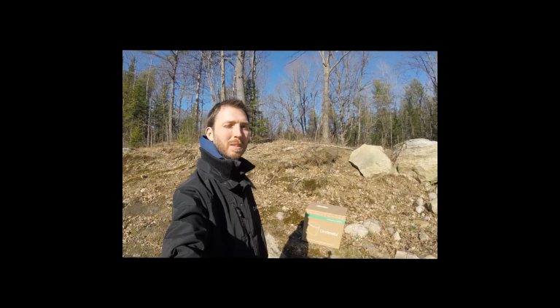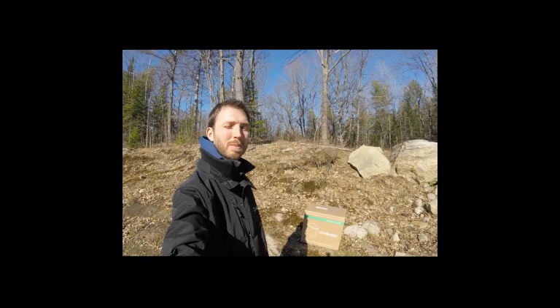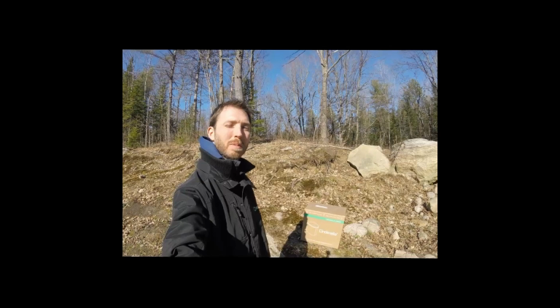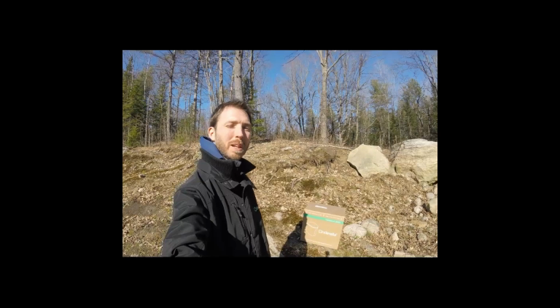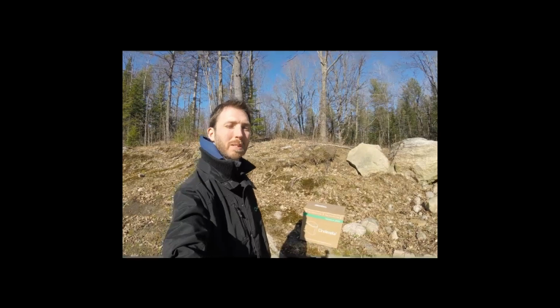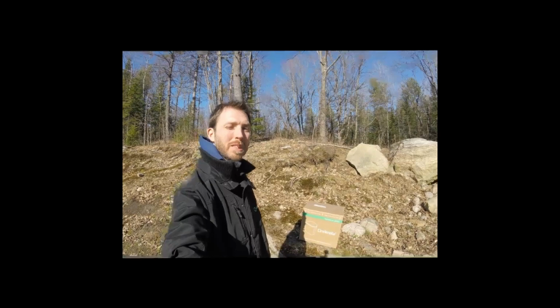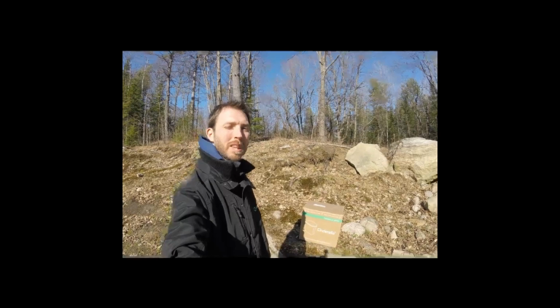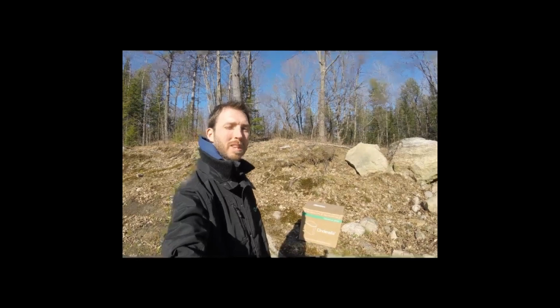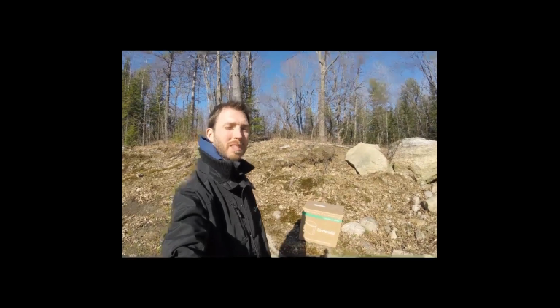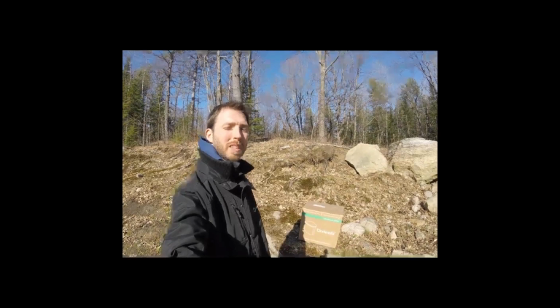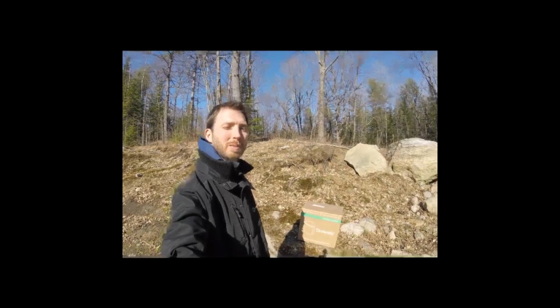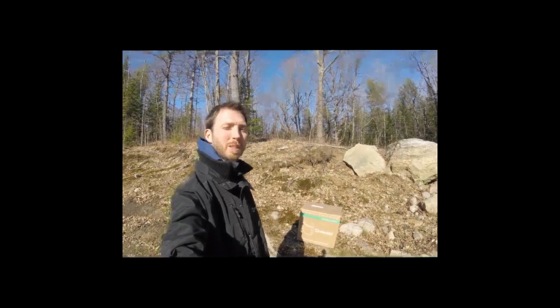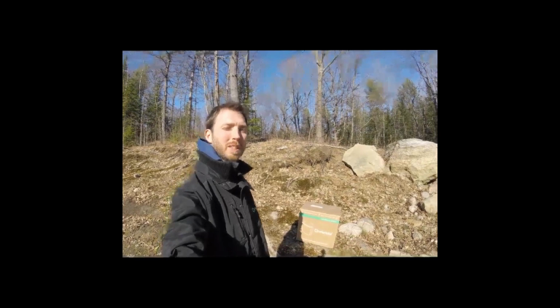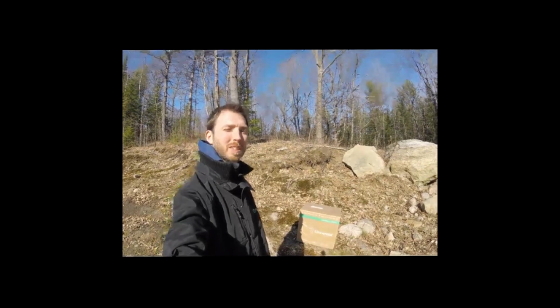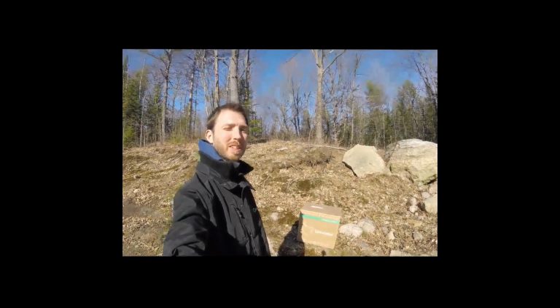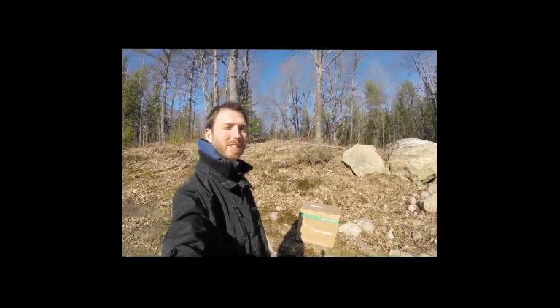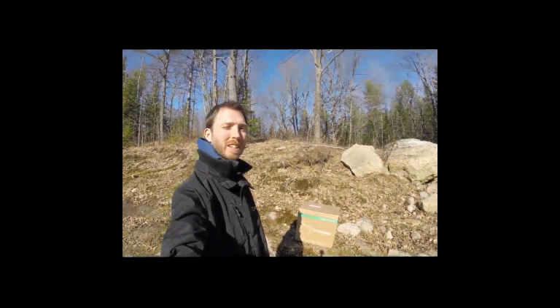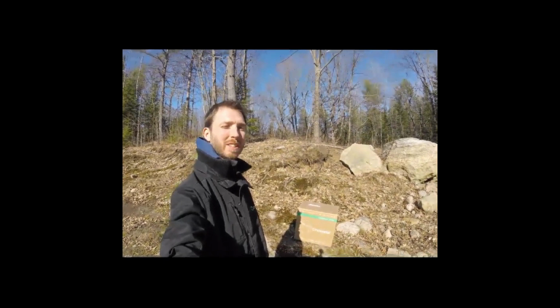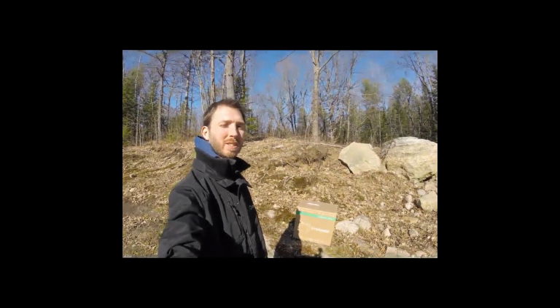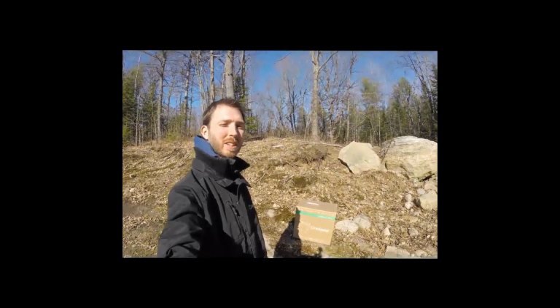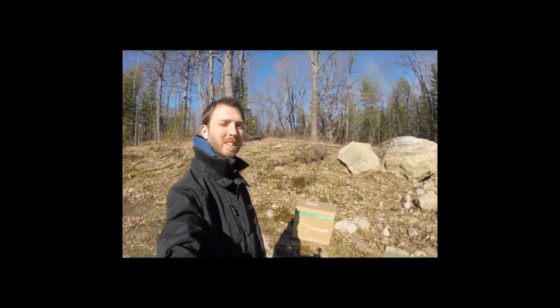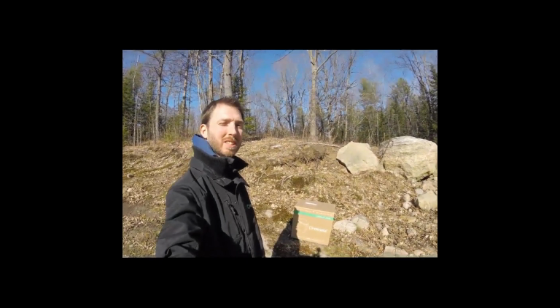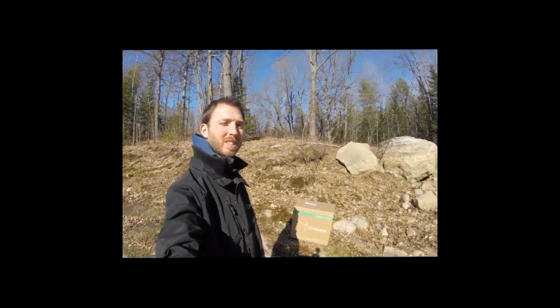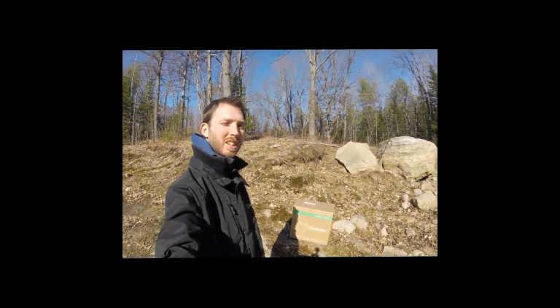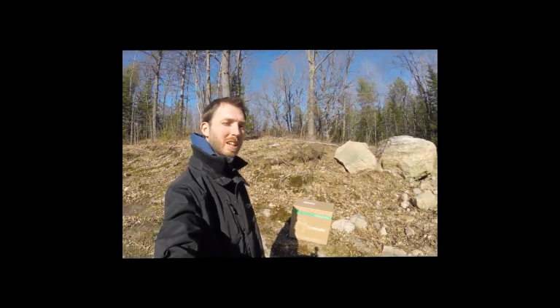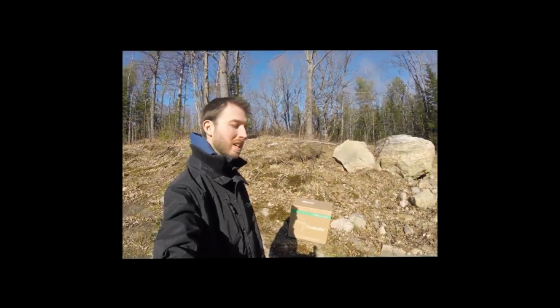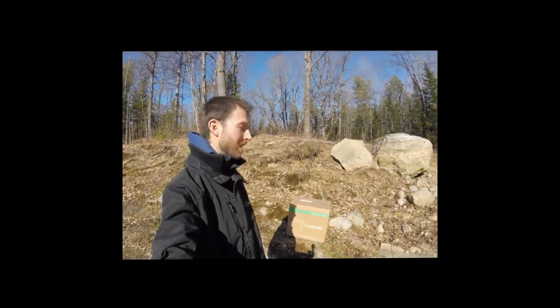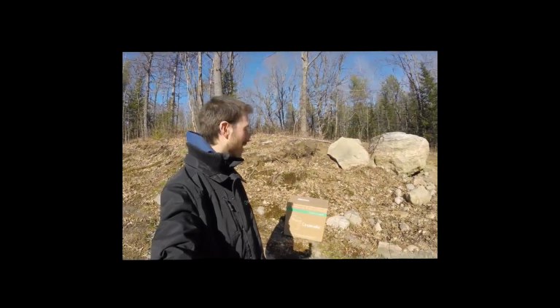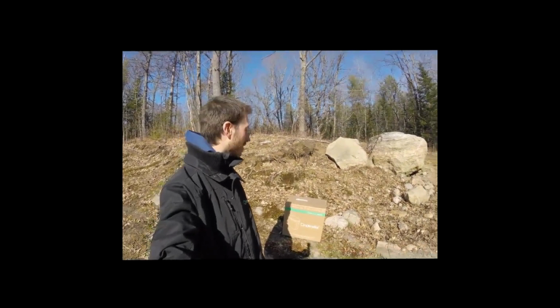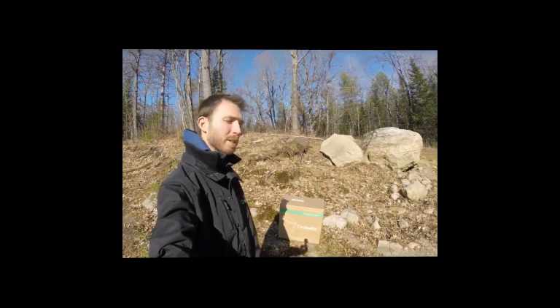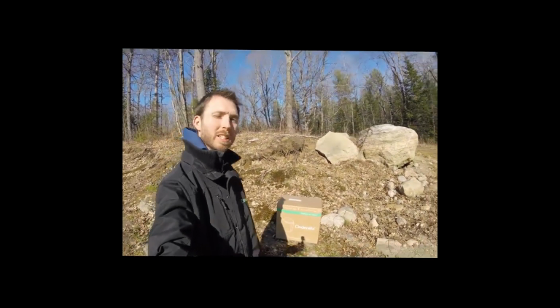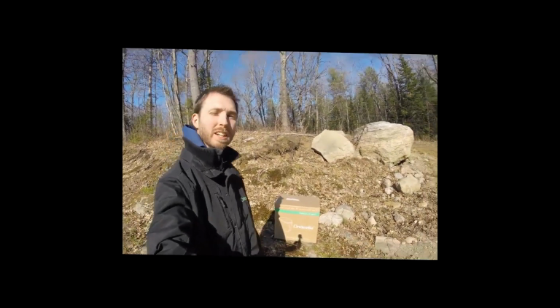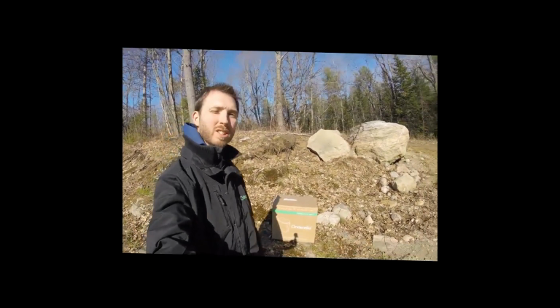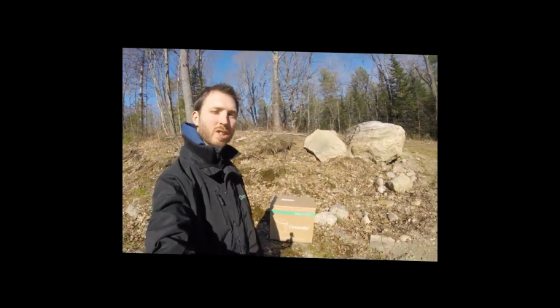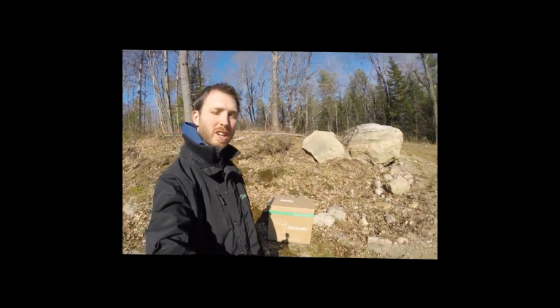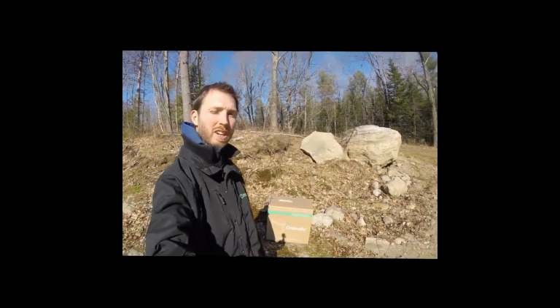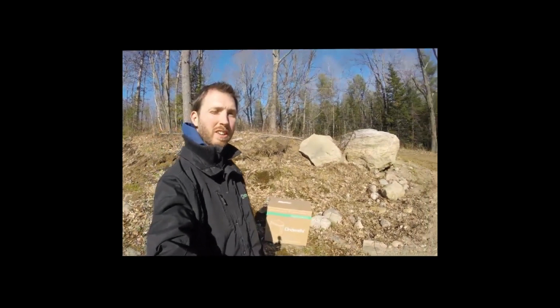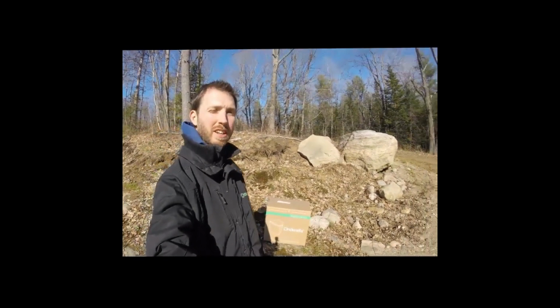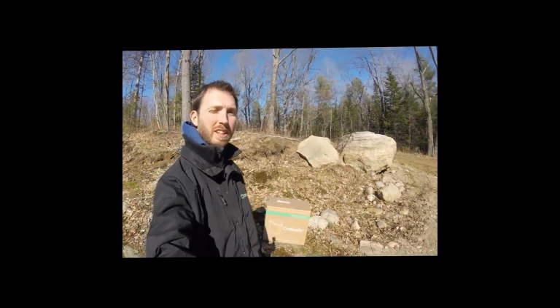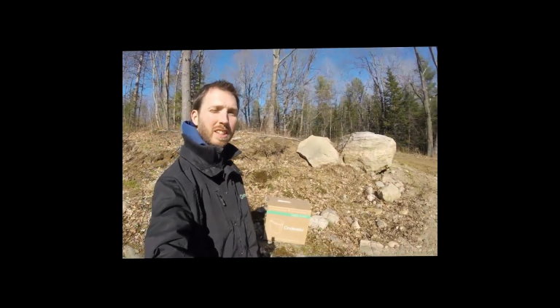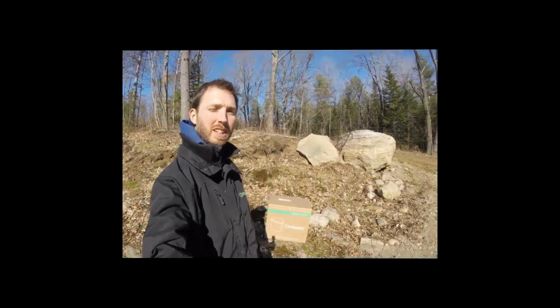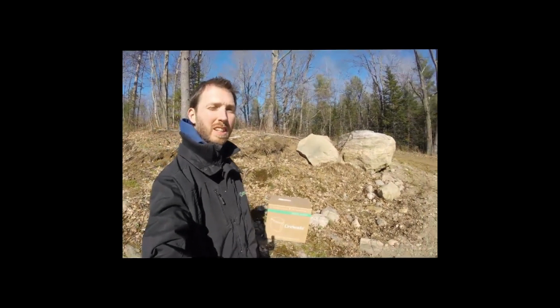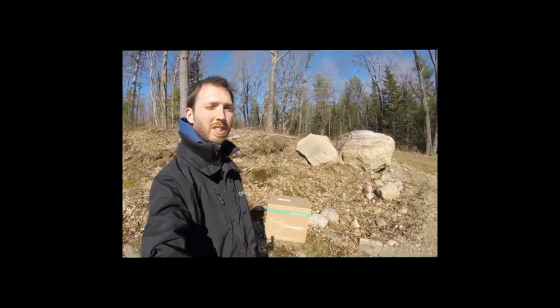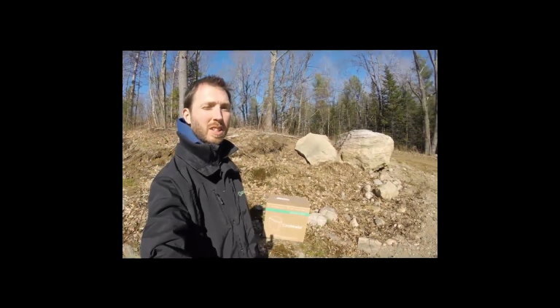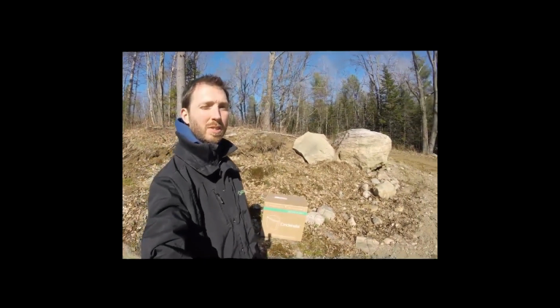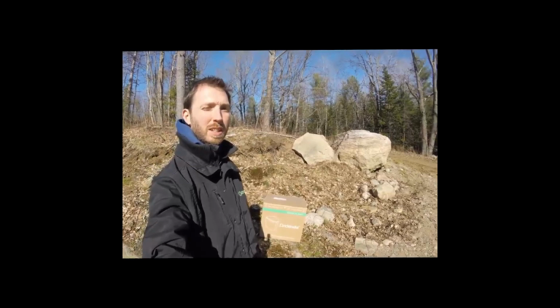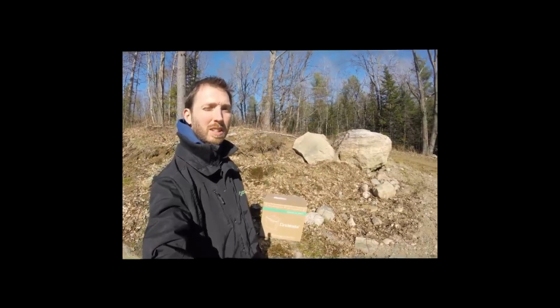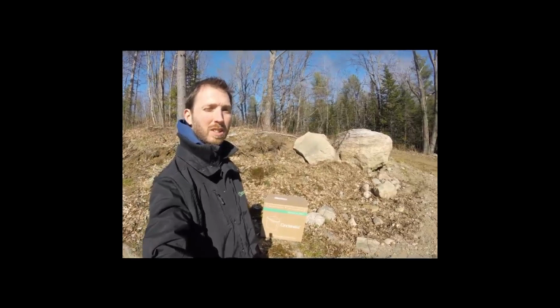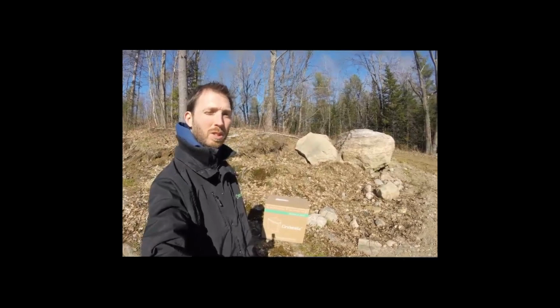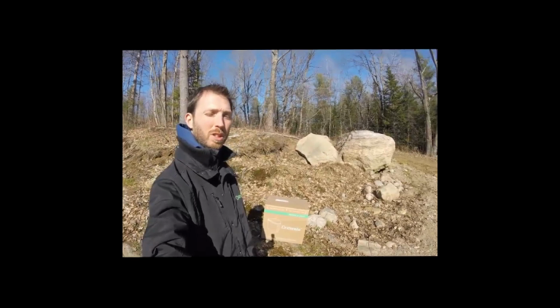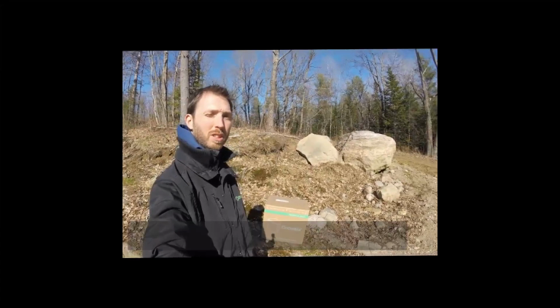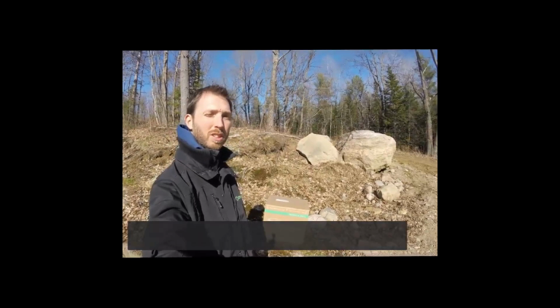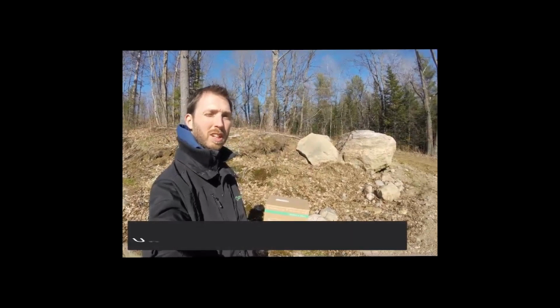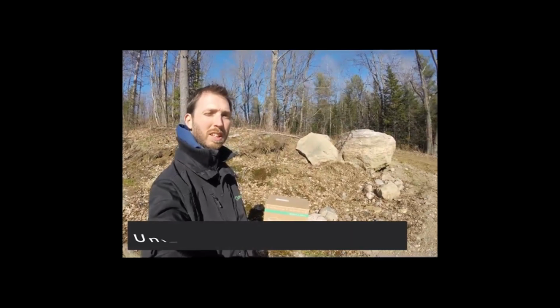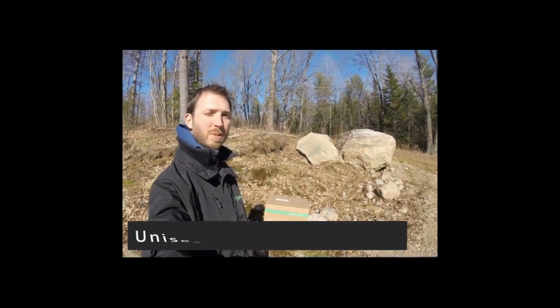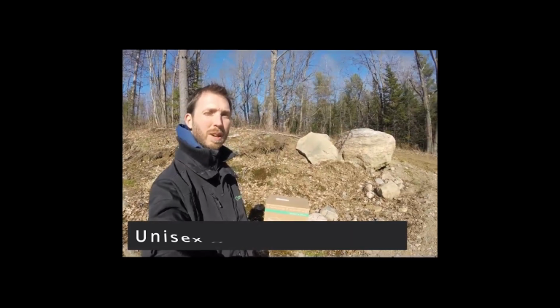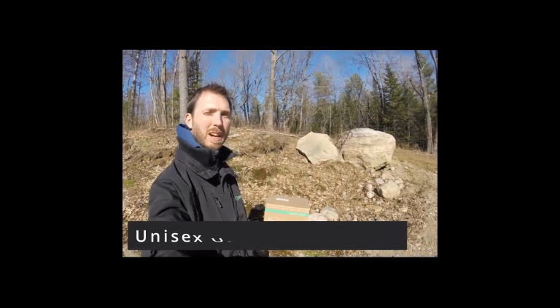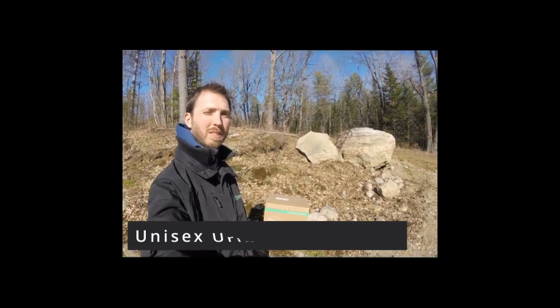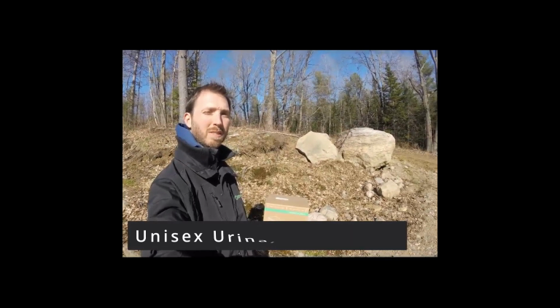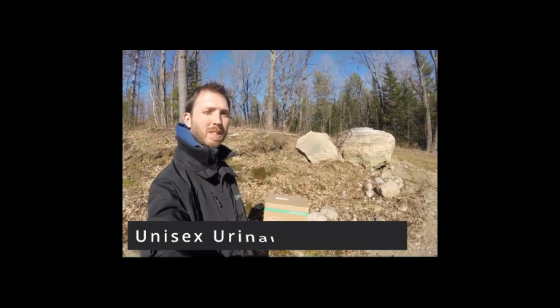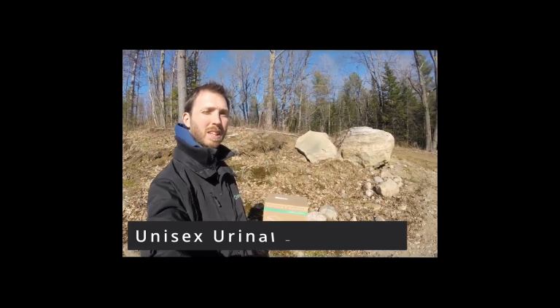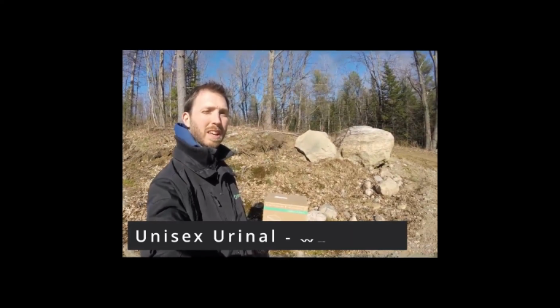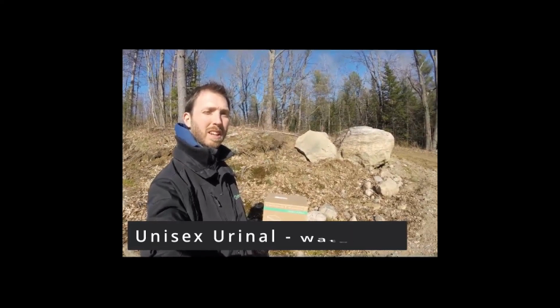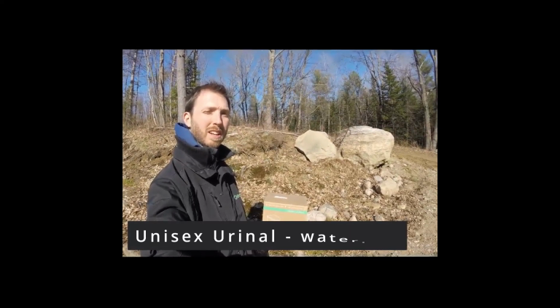My name is Daniel and I'm with Incinerating Toilets. I'm excited to share that Cinderella's urinal has arrived in Canada.